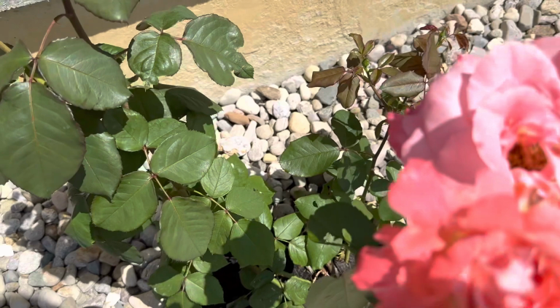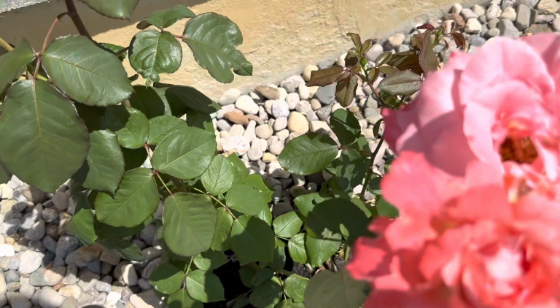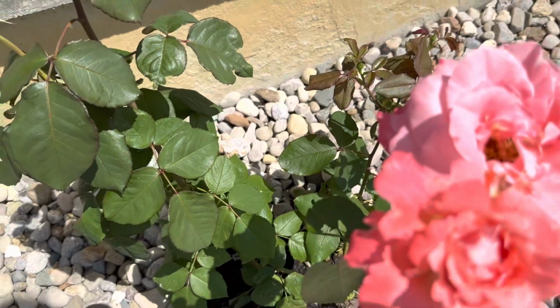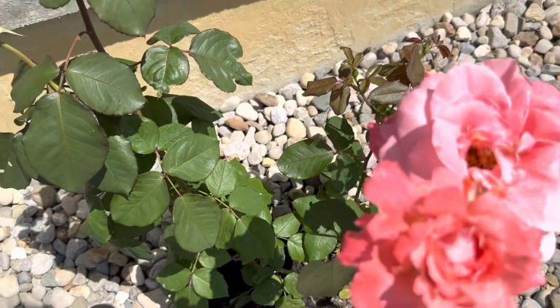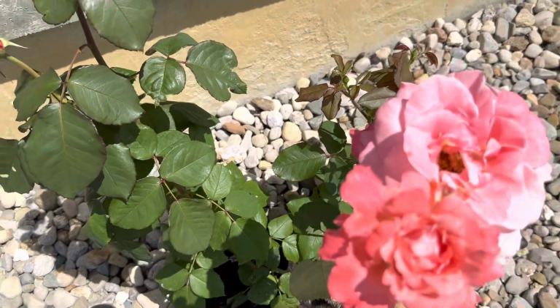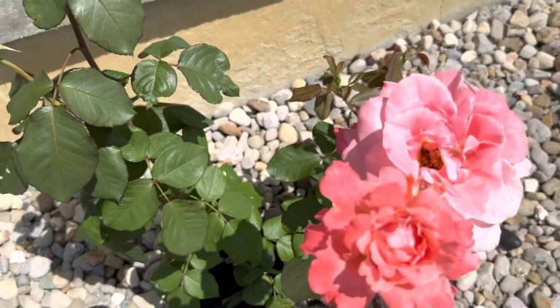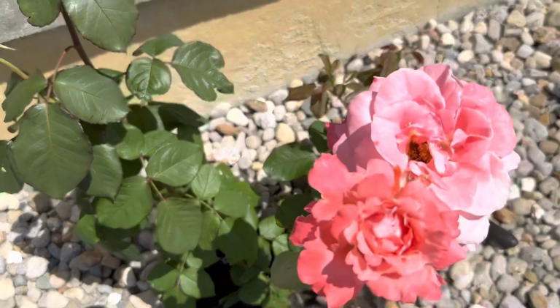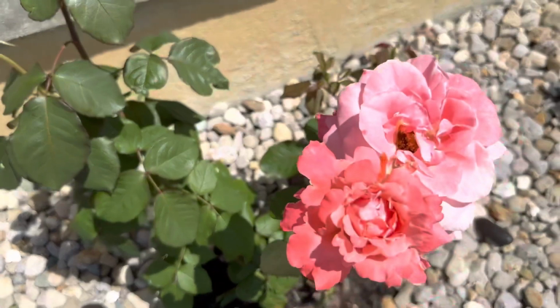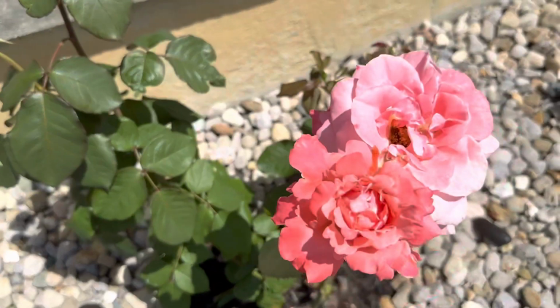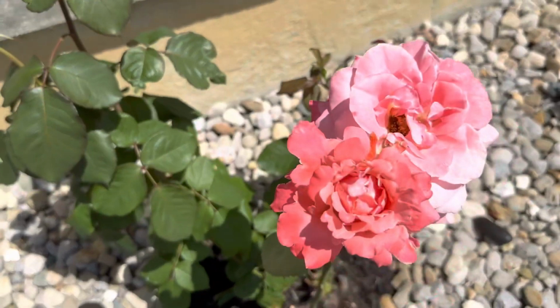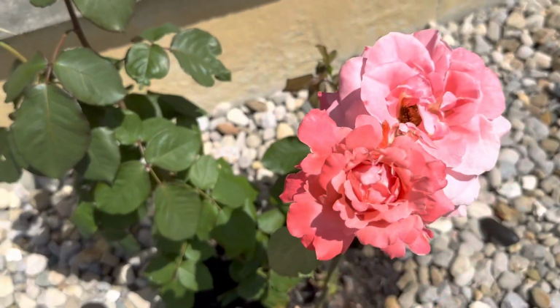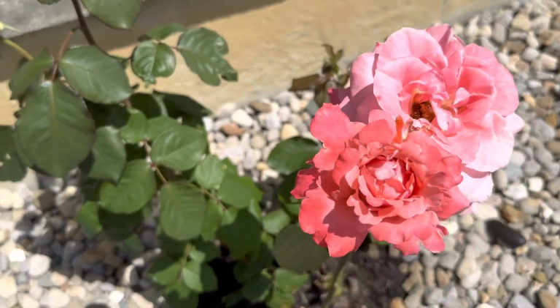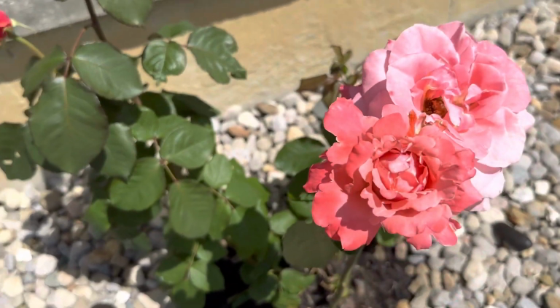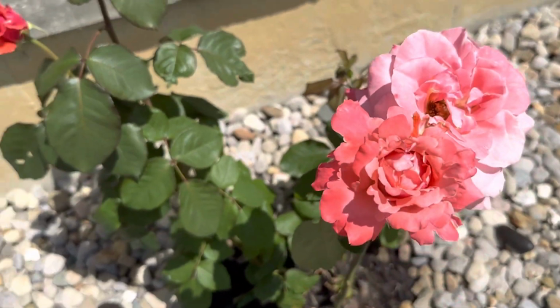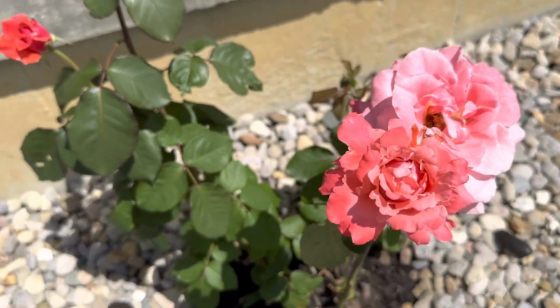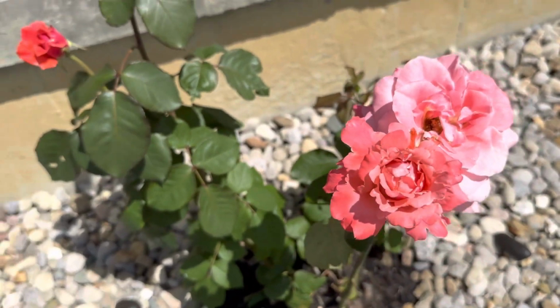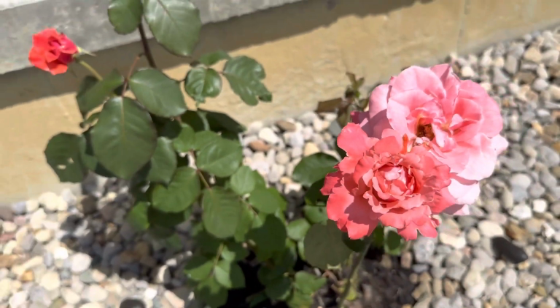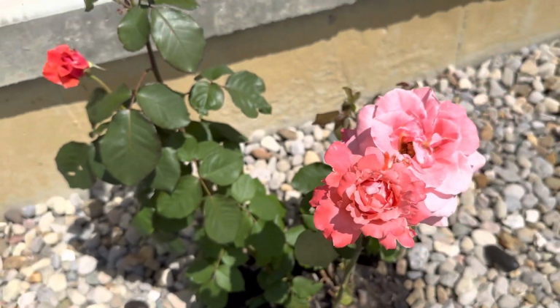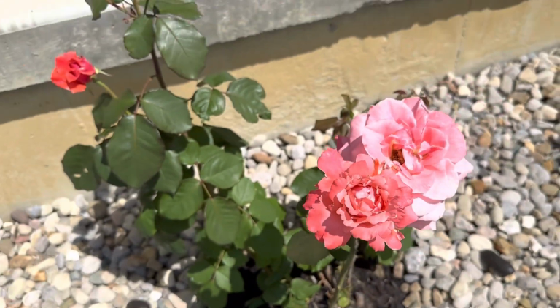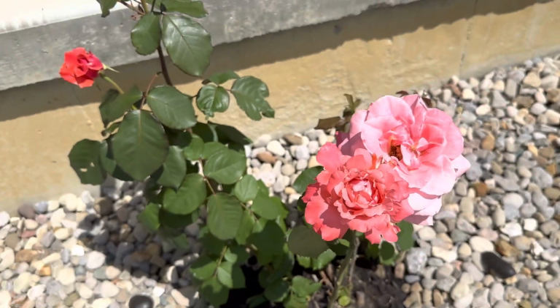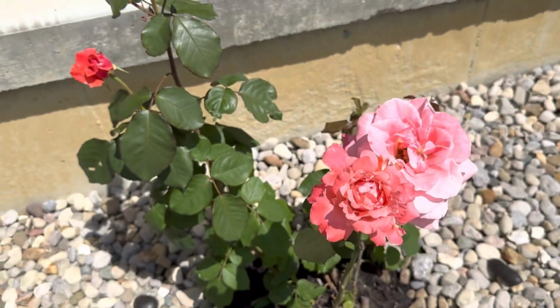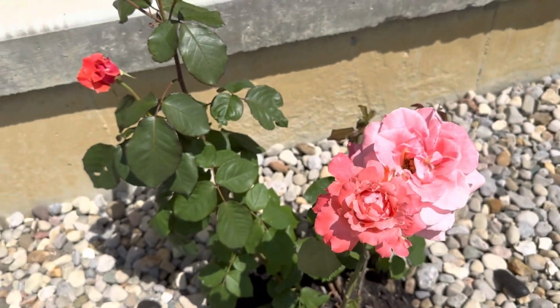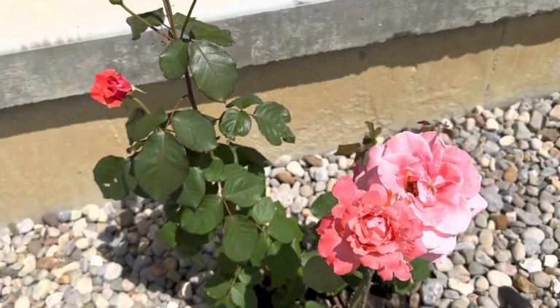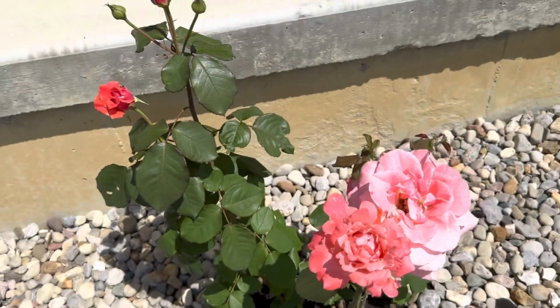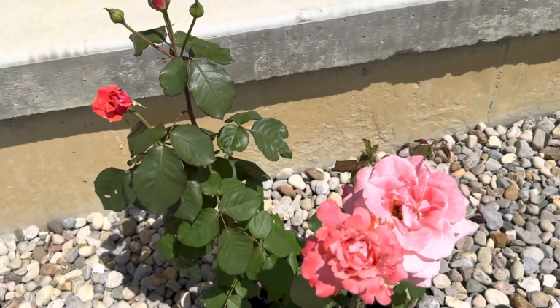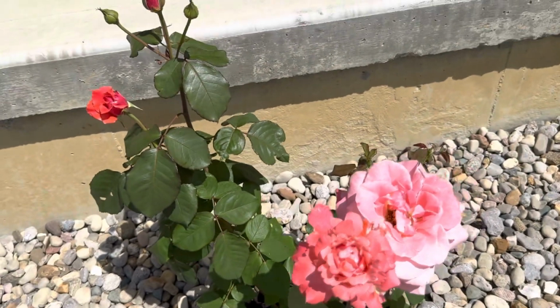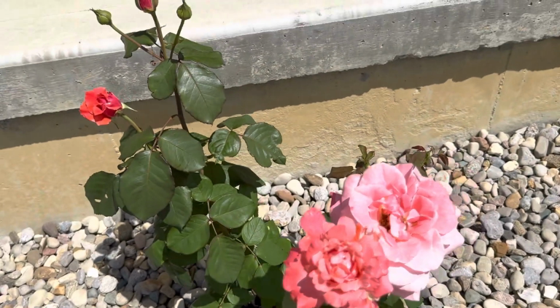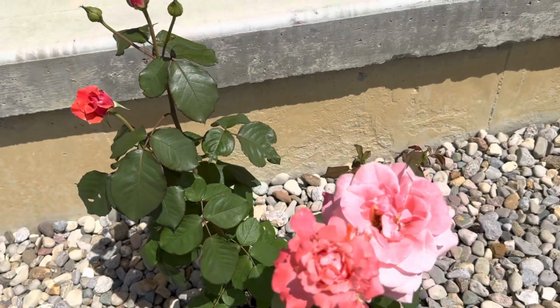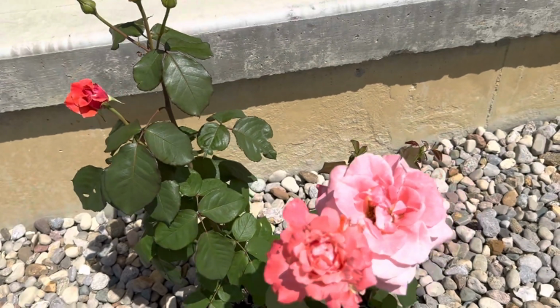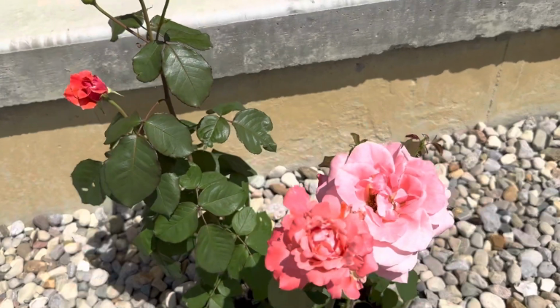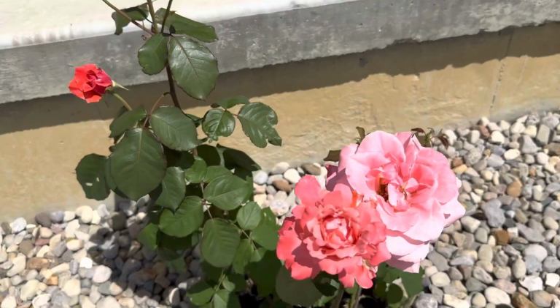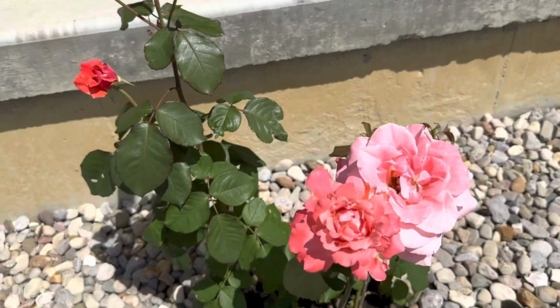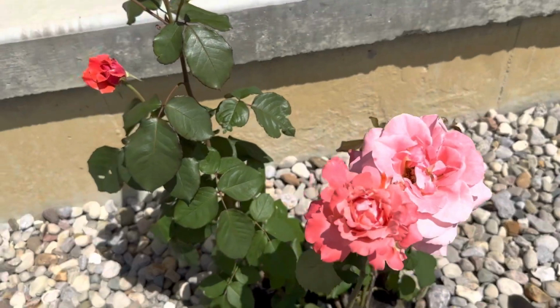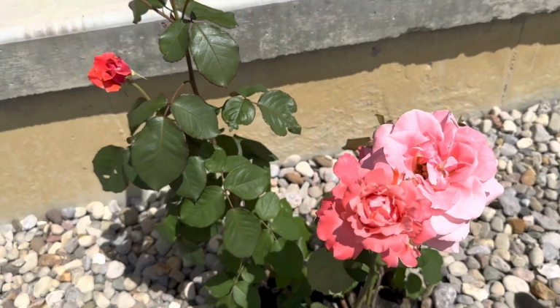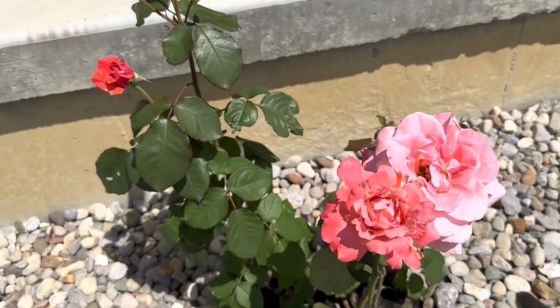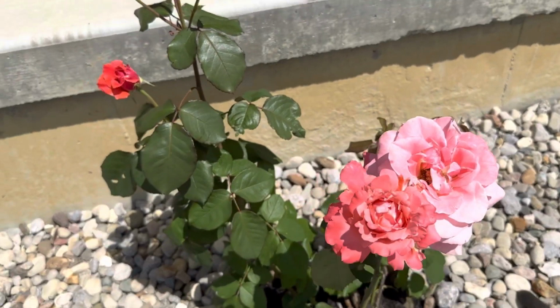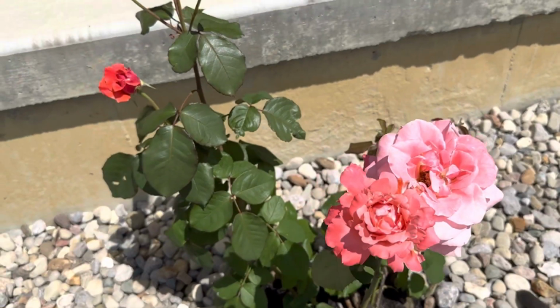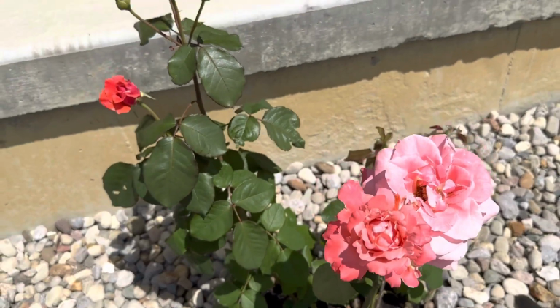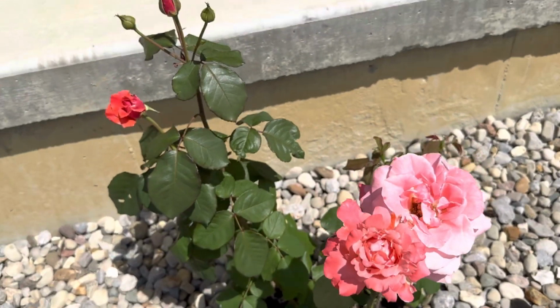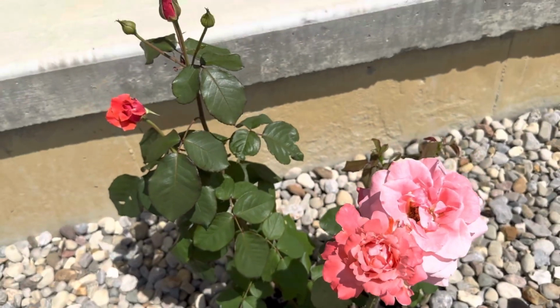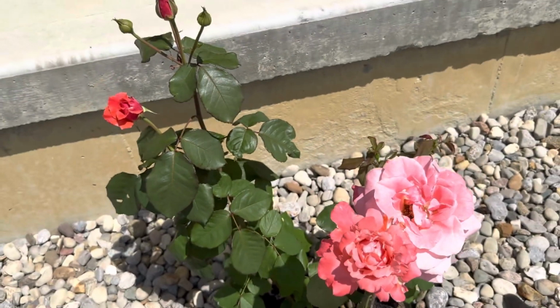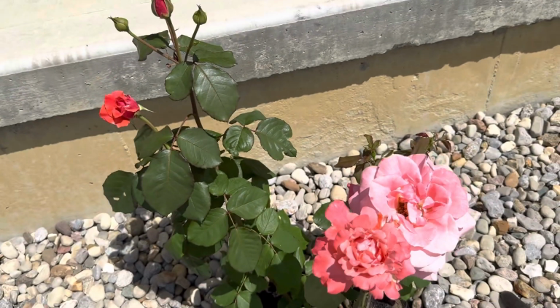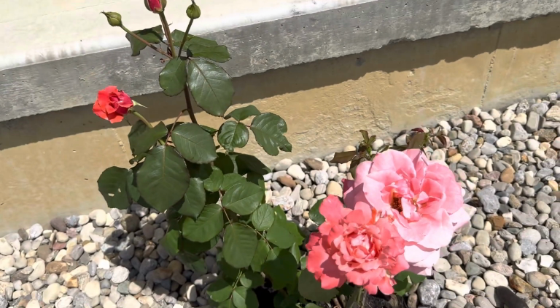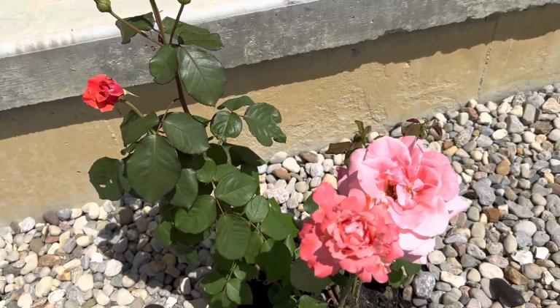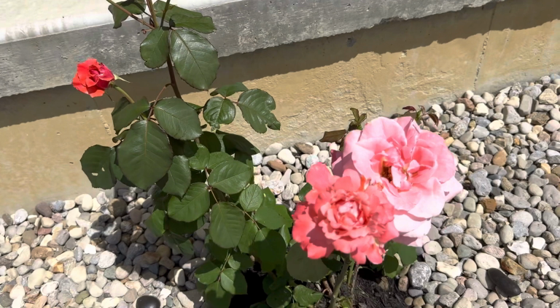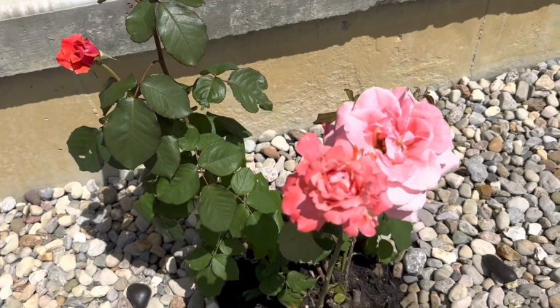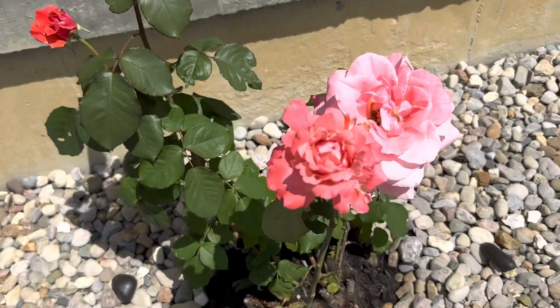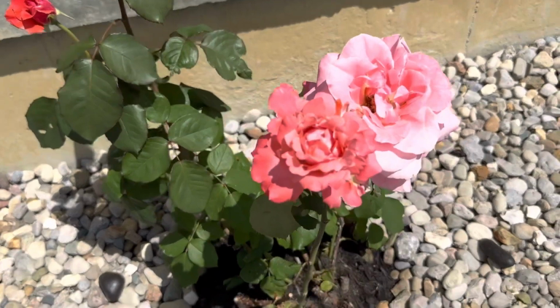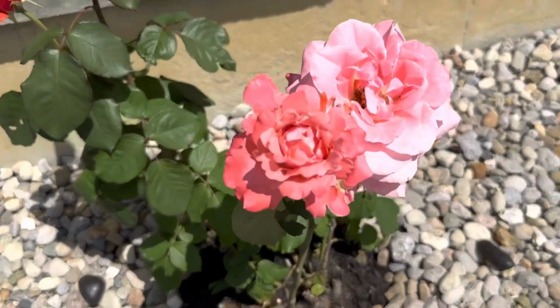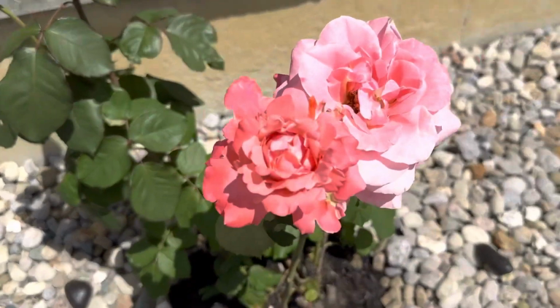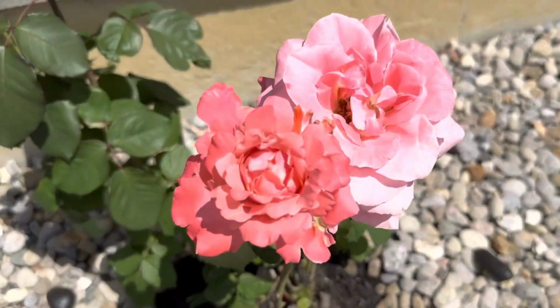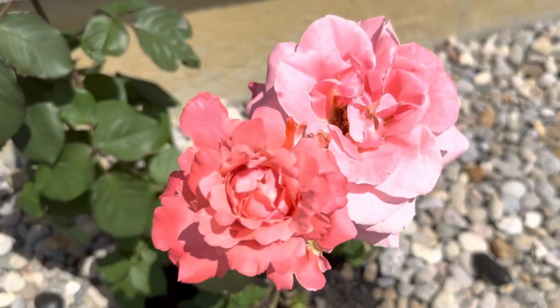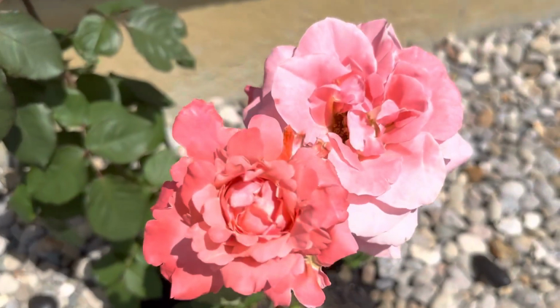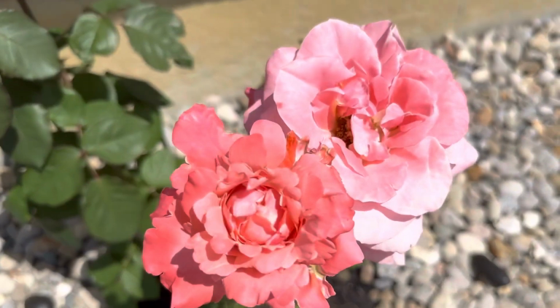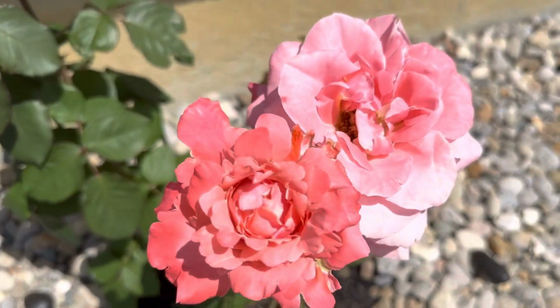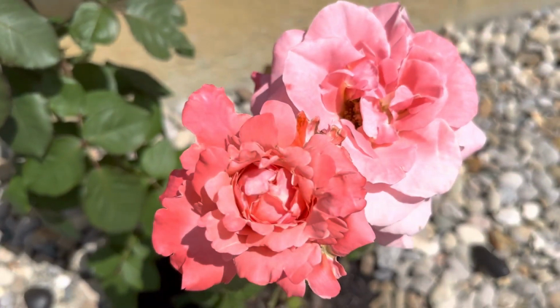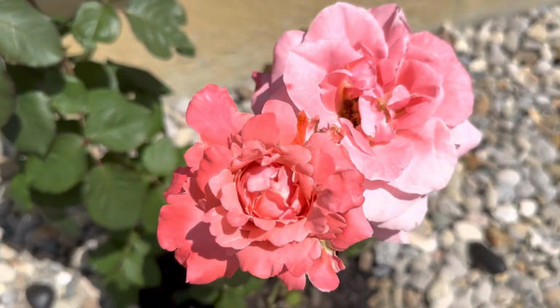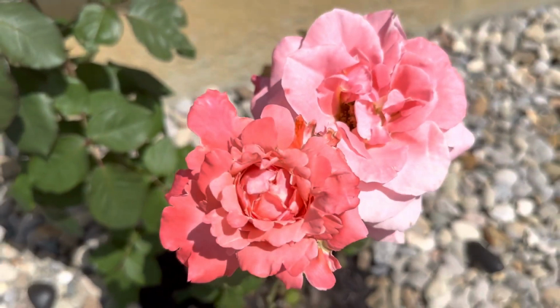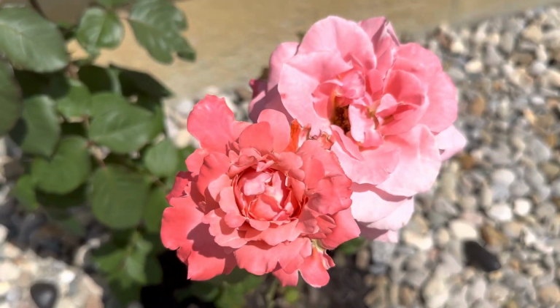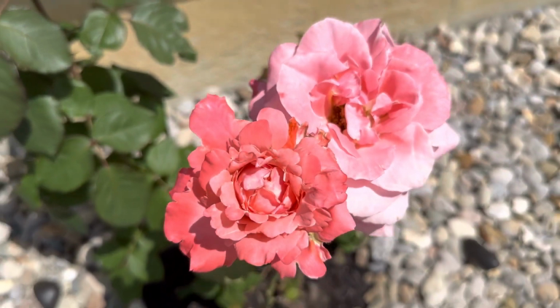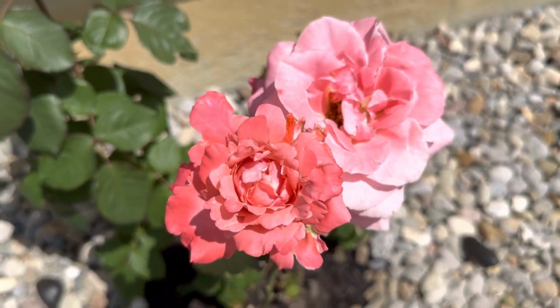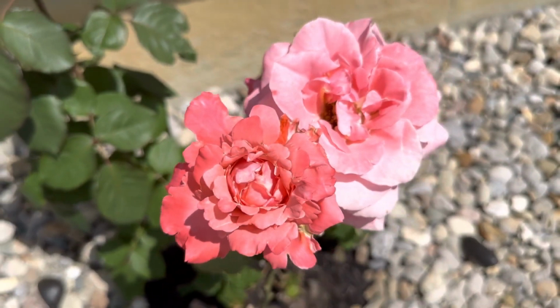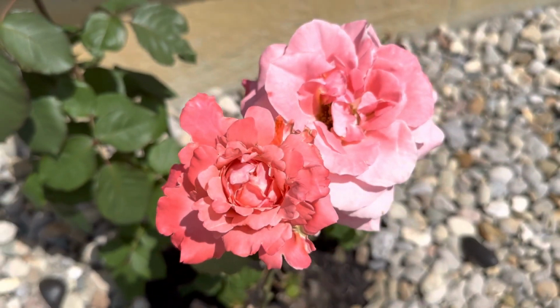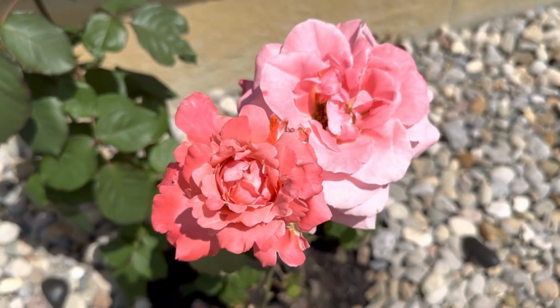Look how beautiful this plant is all together — it's just a small plant but still, see how healthy the blooms are.